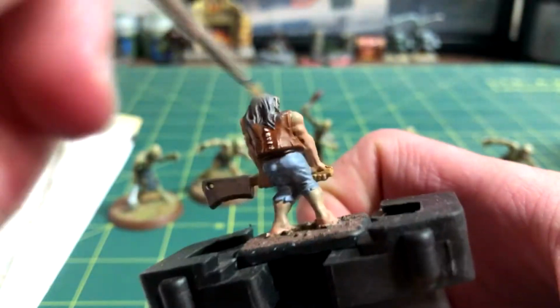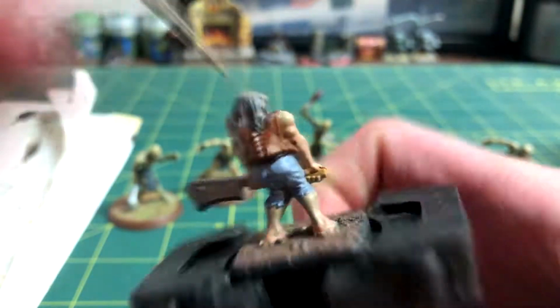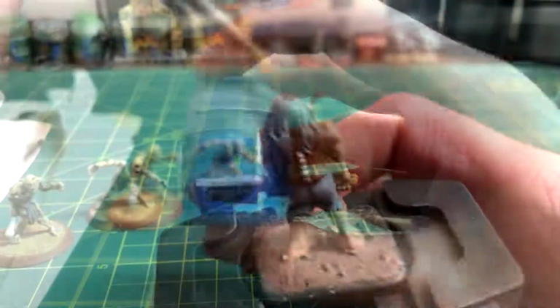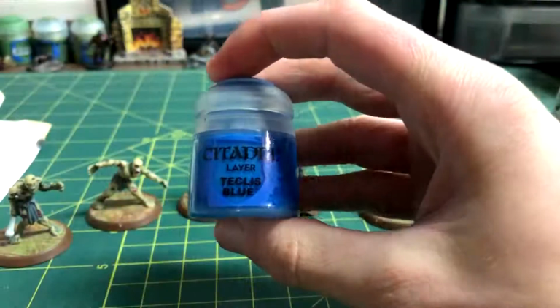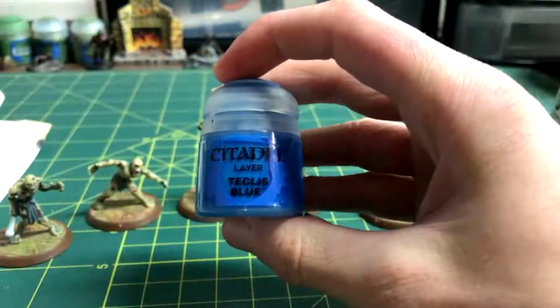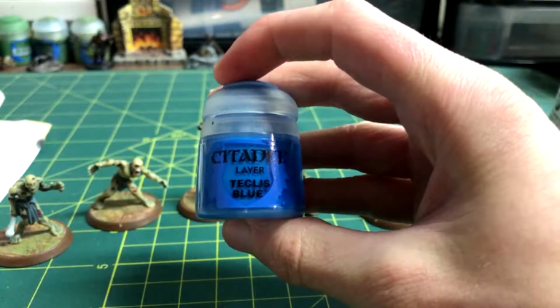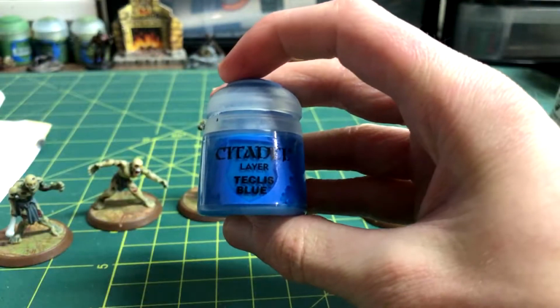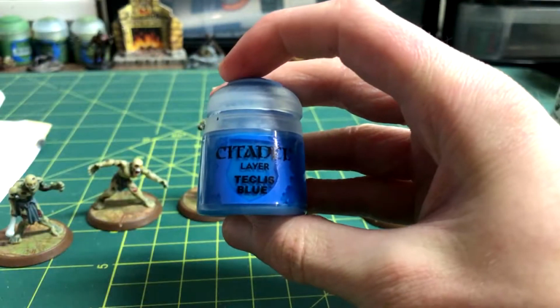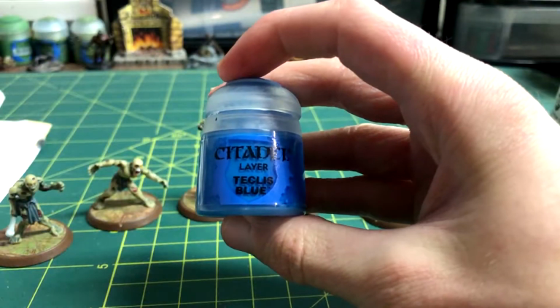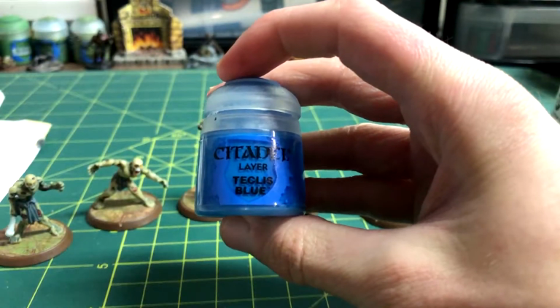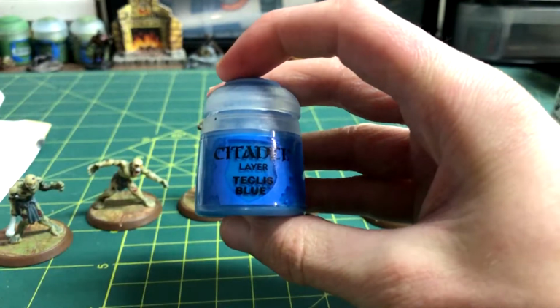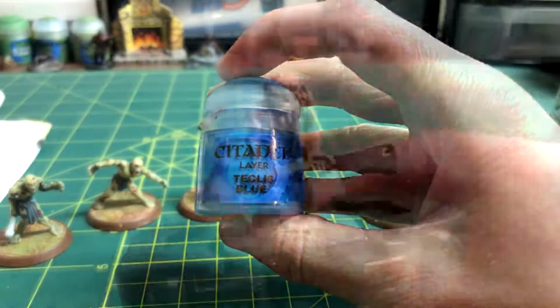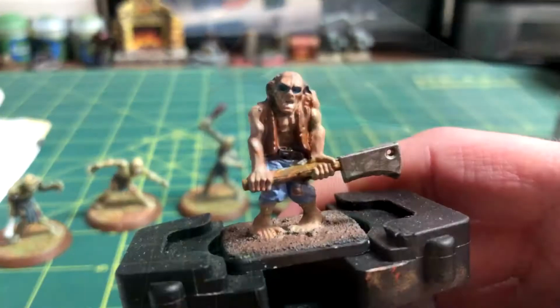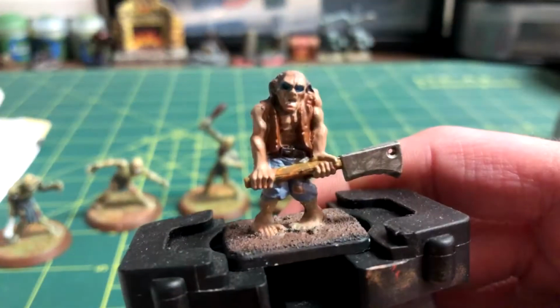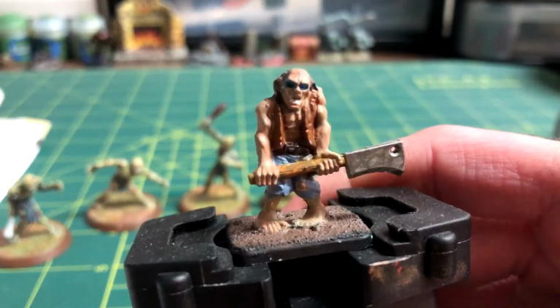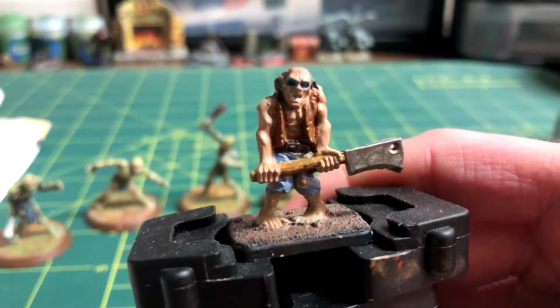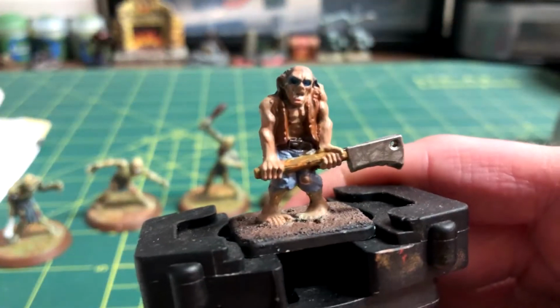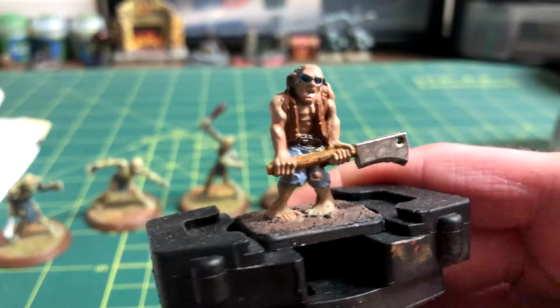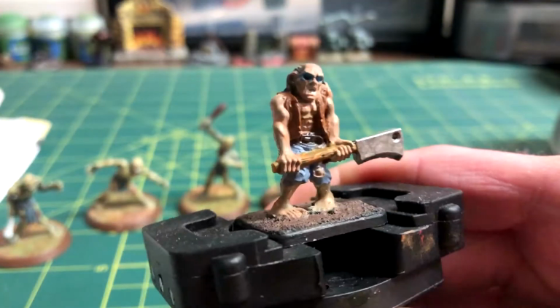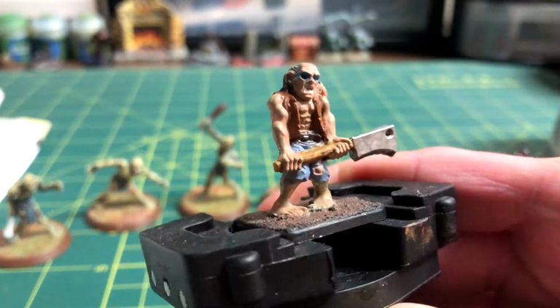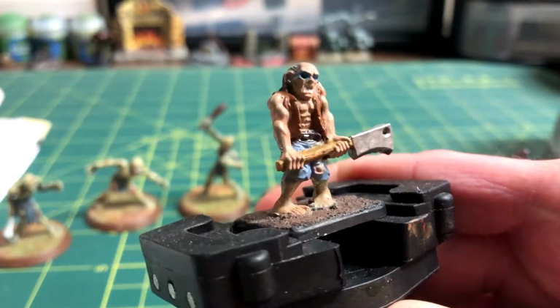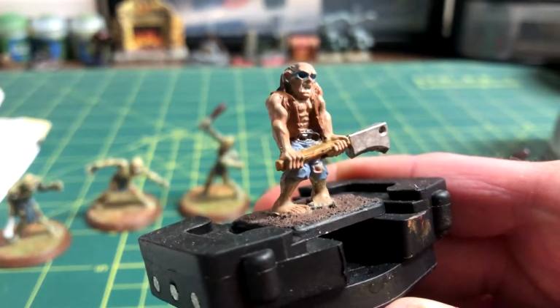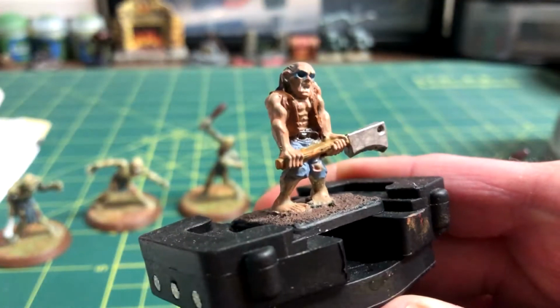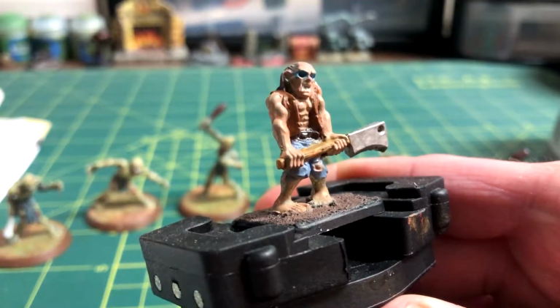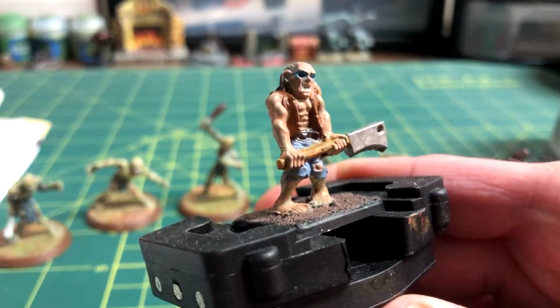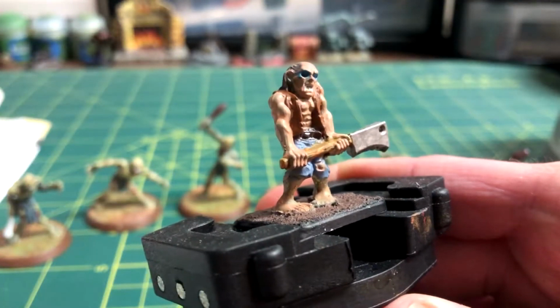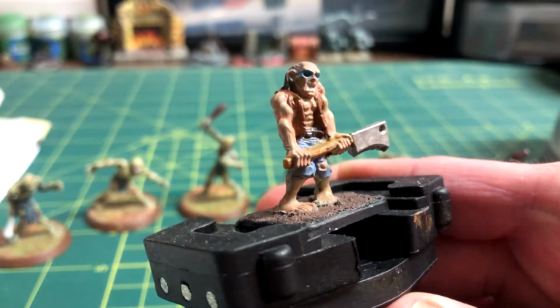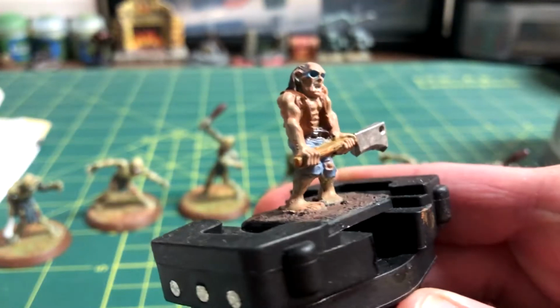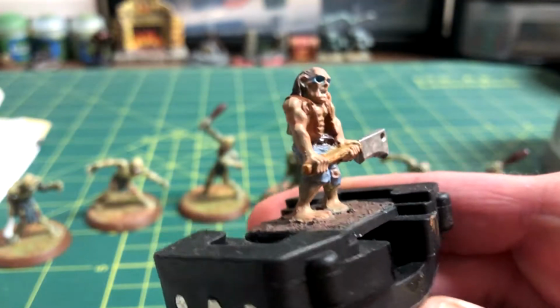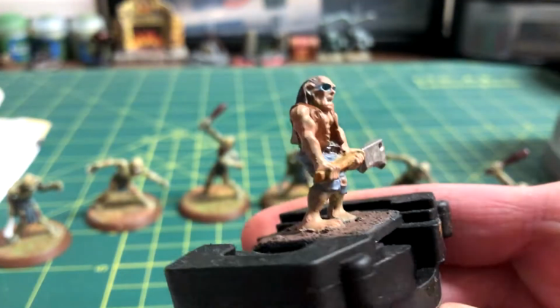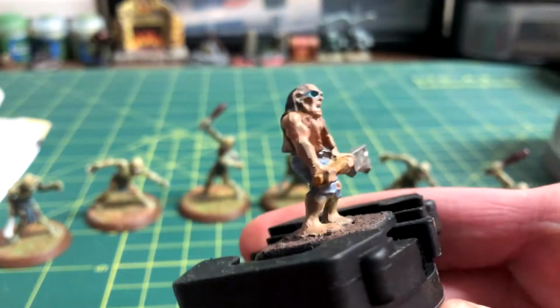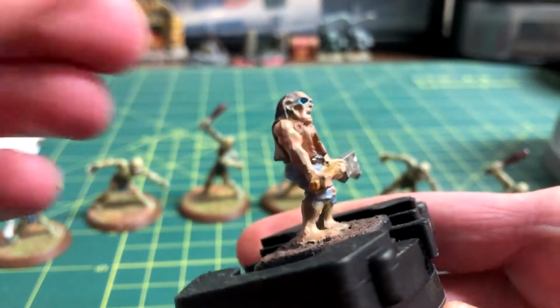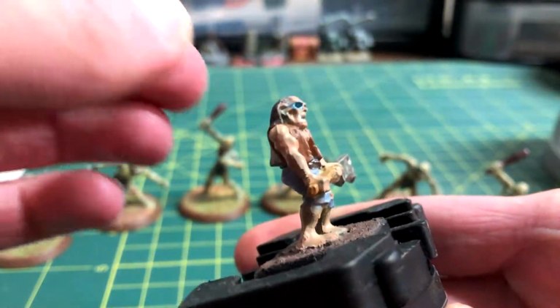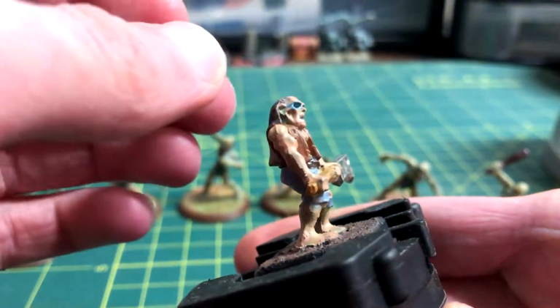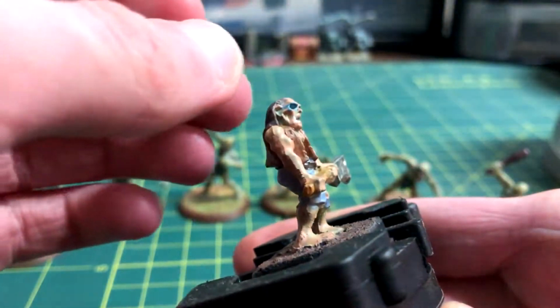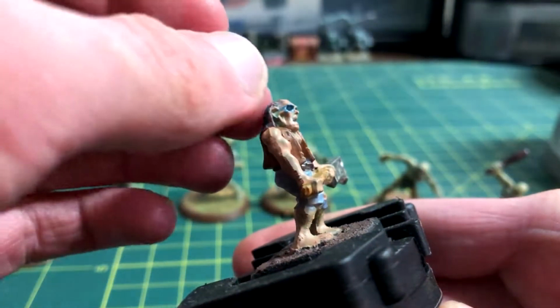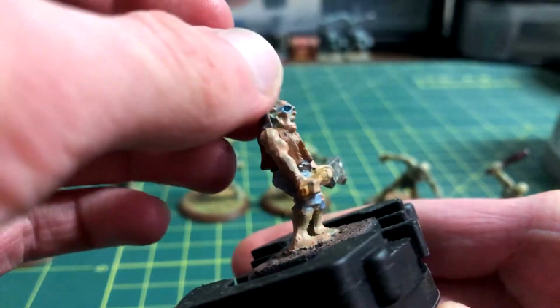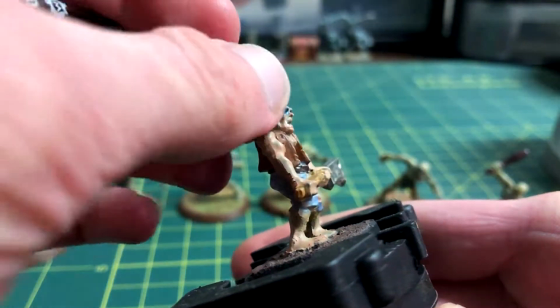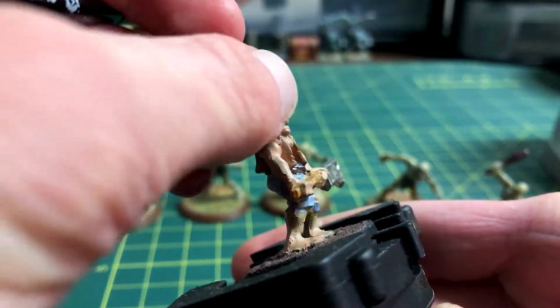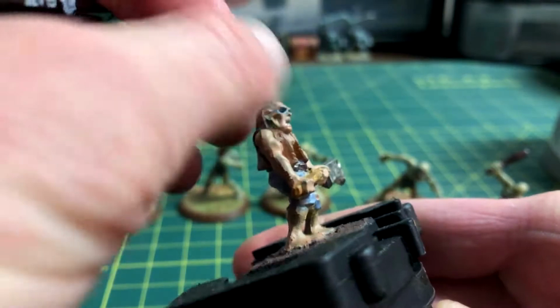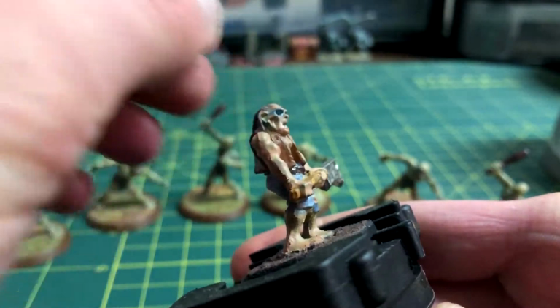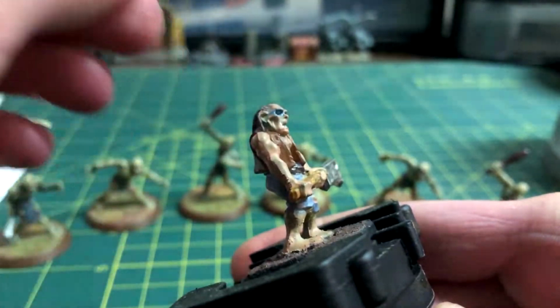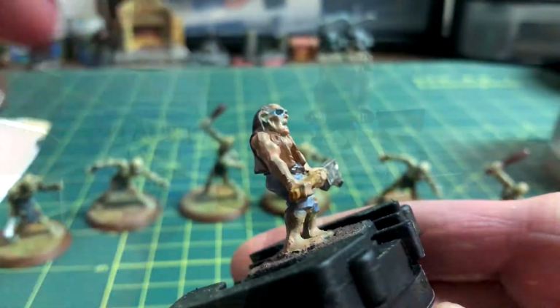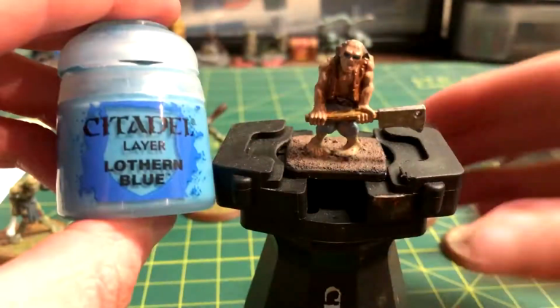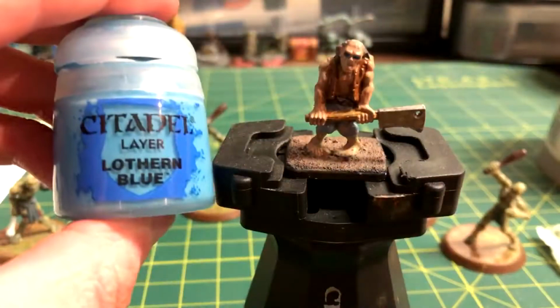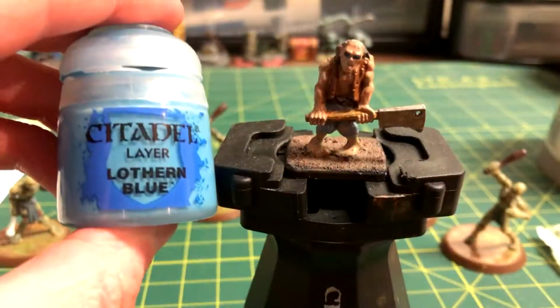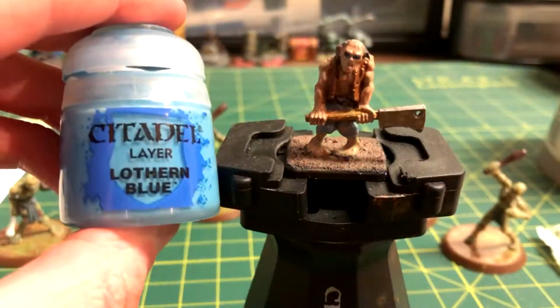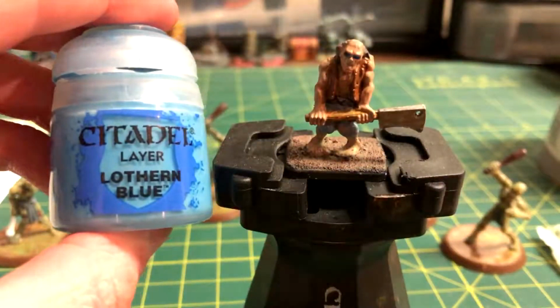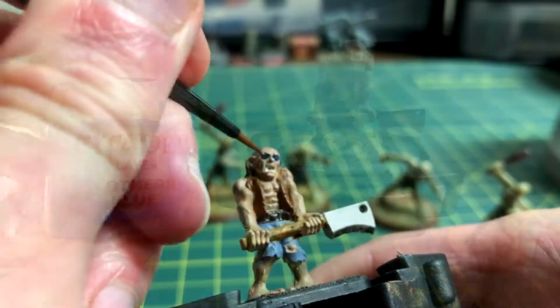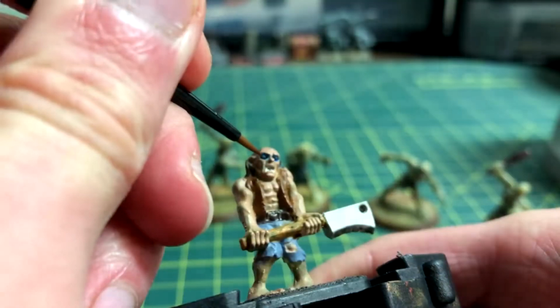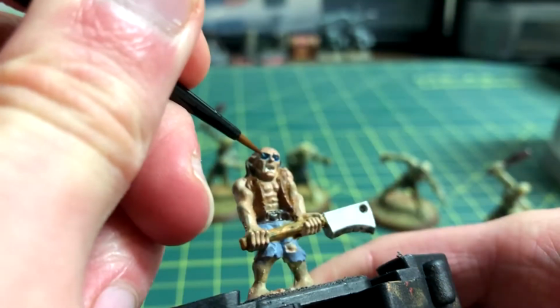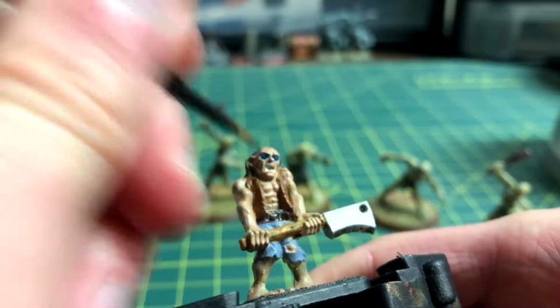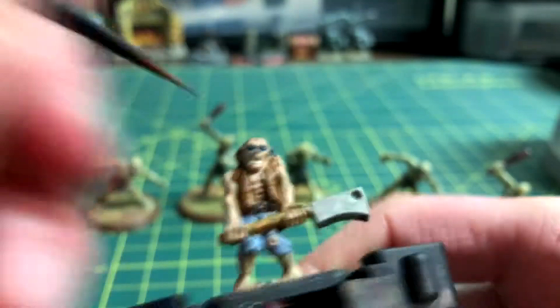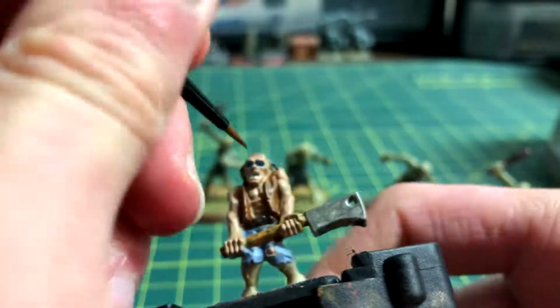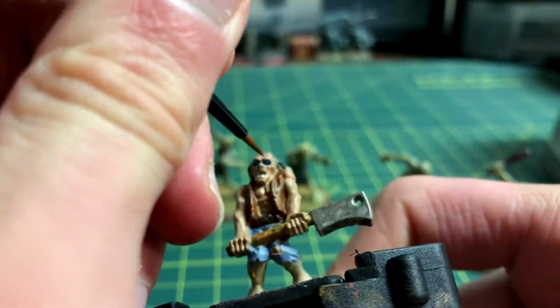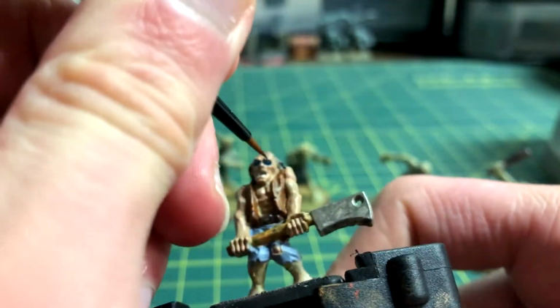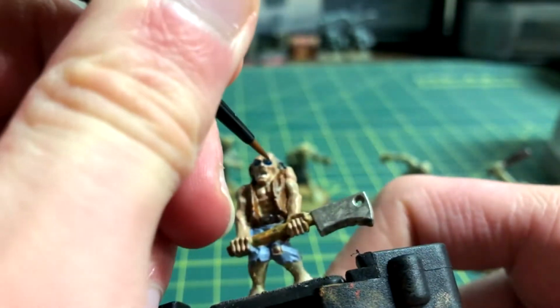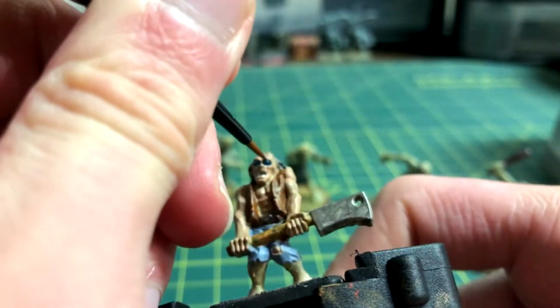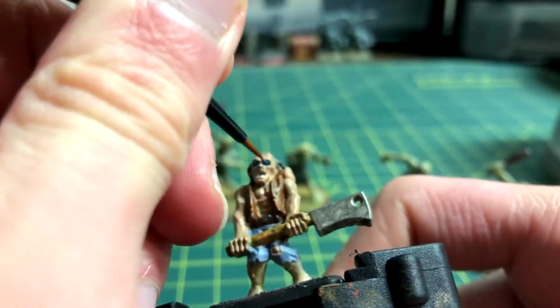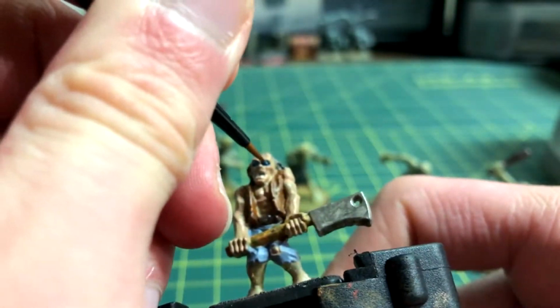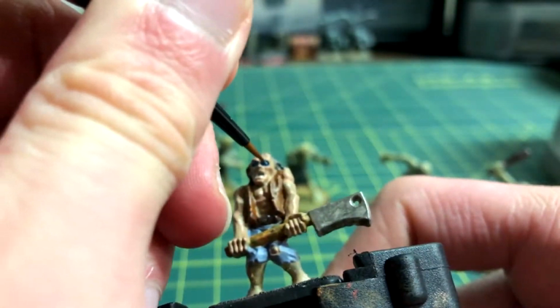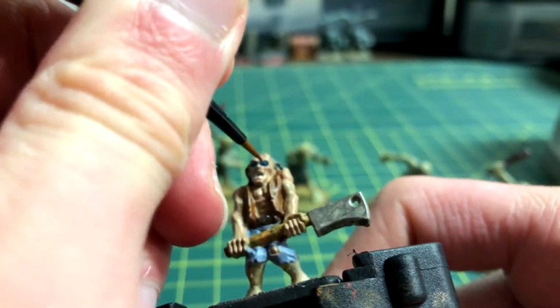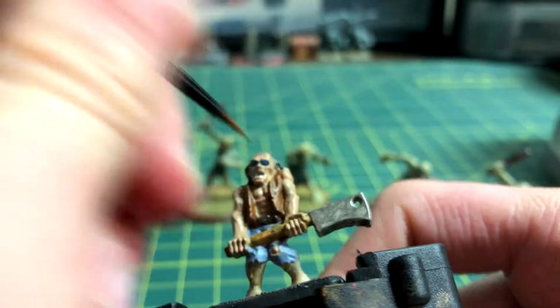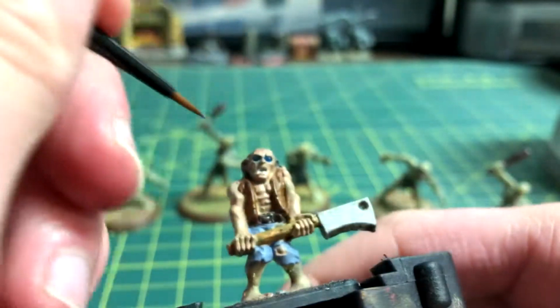I put Teclis Blue into the eyes to give them a glowing effect, but I thought that was too dark, so I put Lothern Blue in the eyes as well.